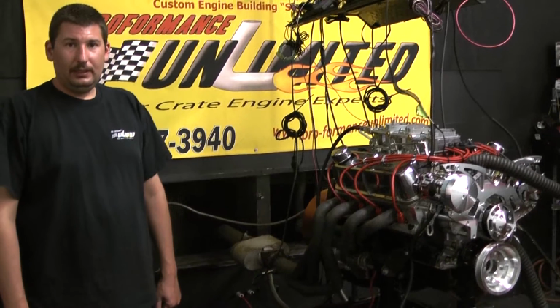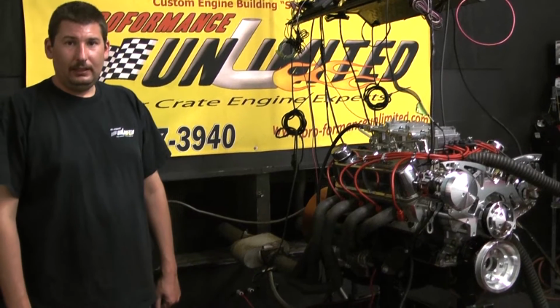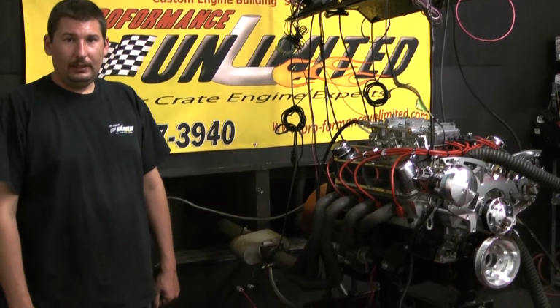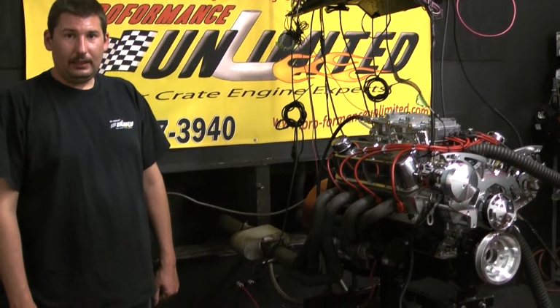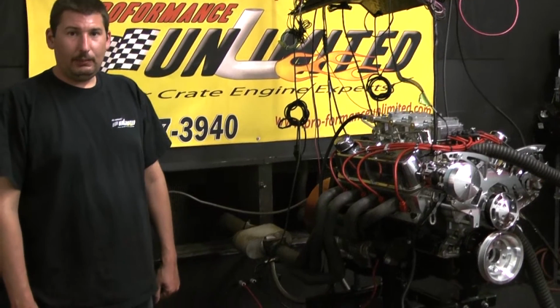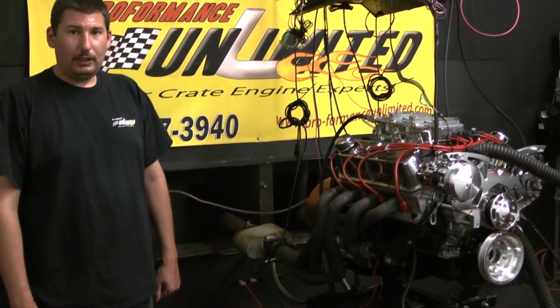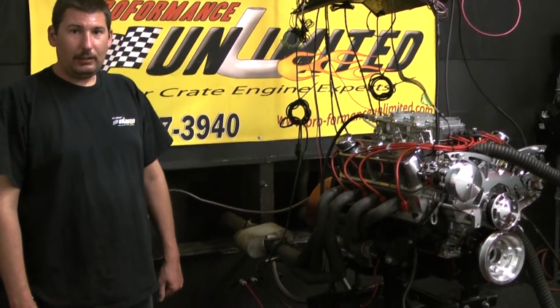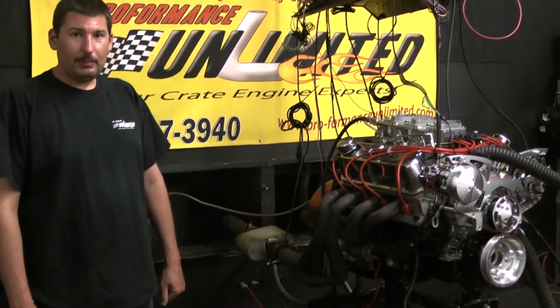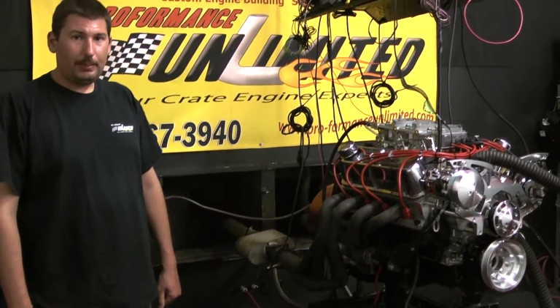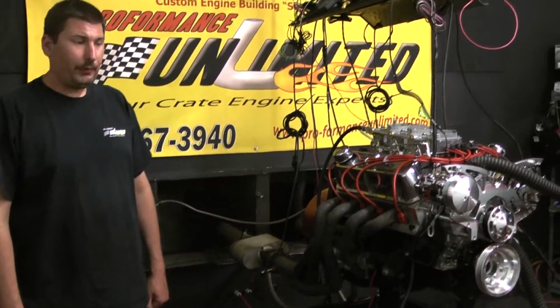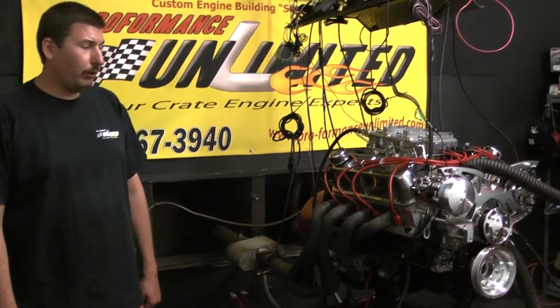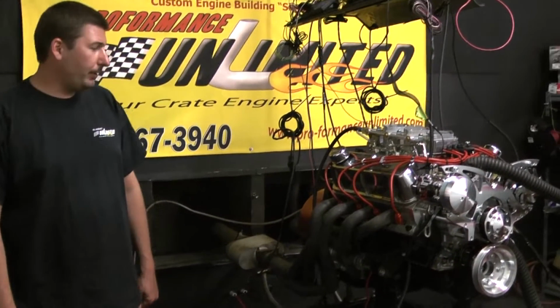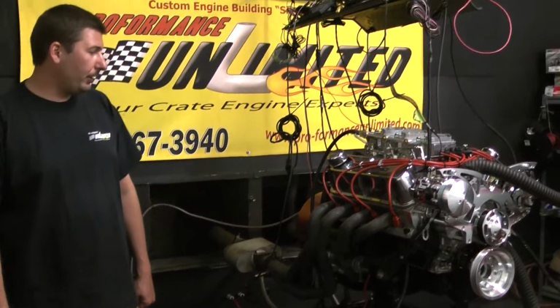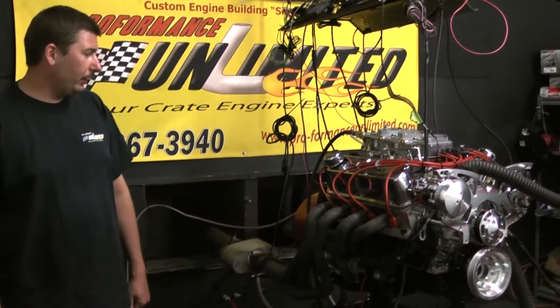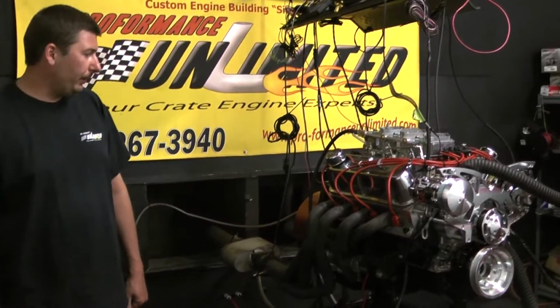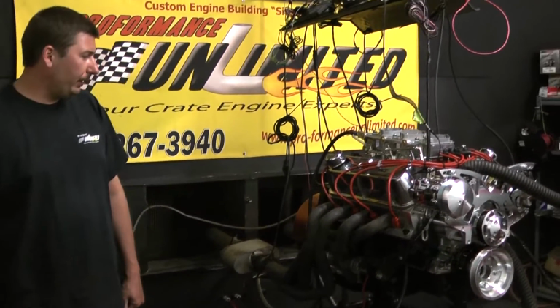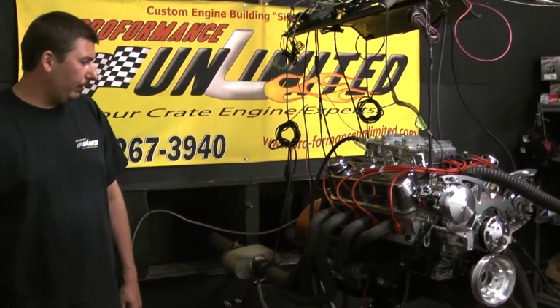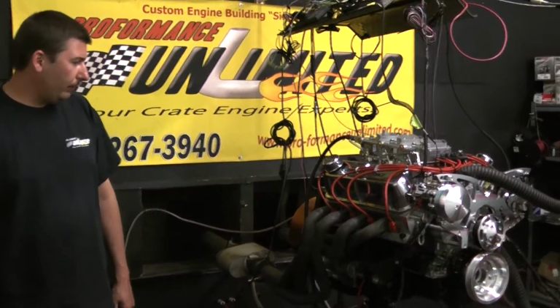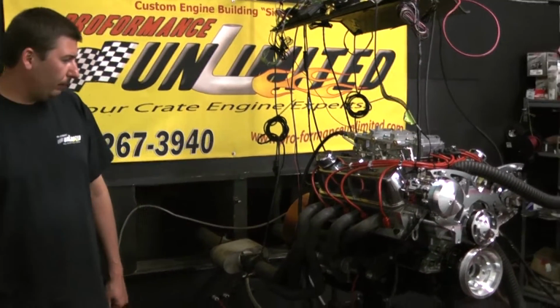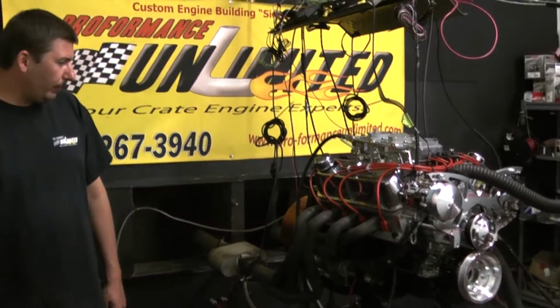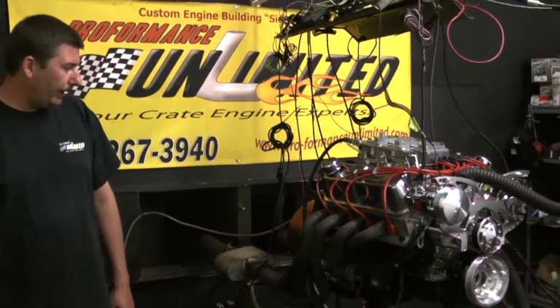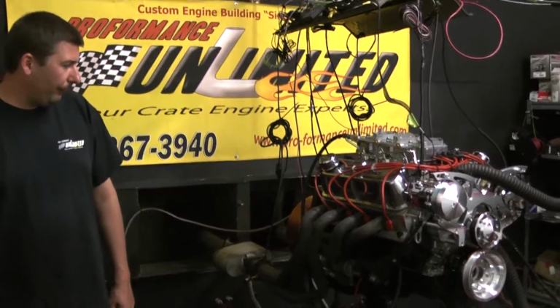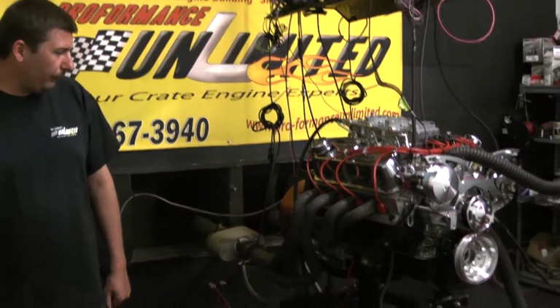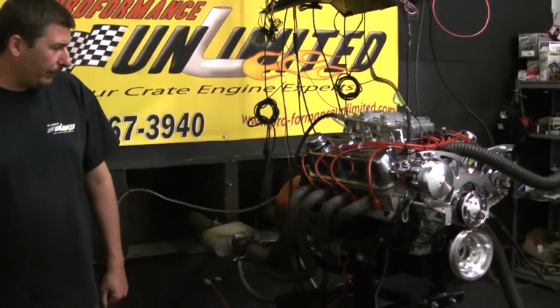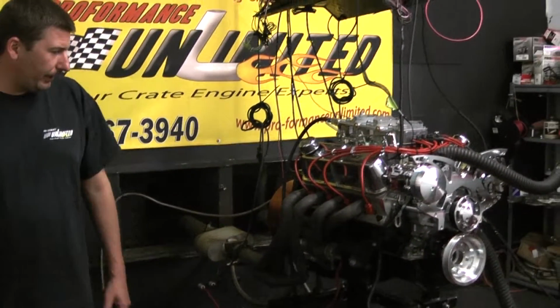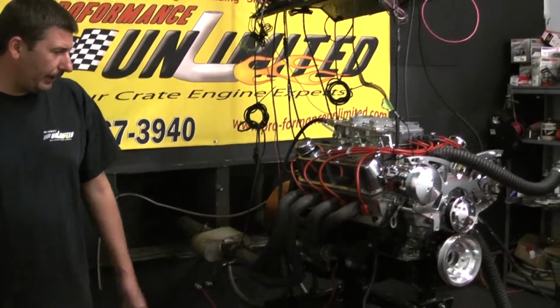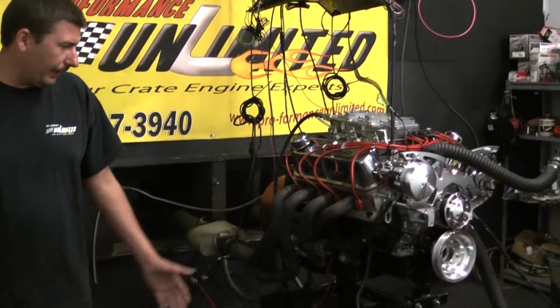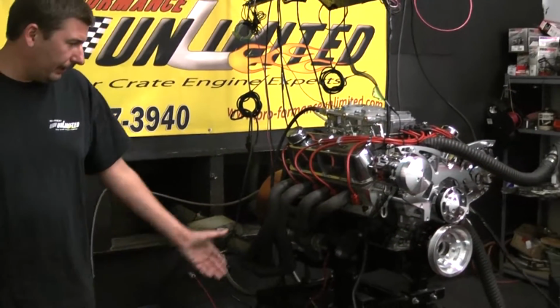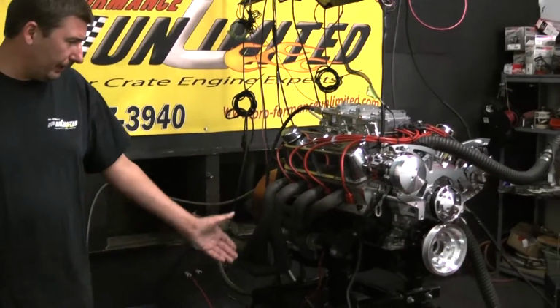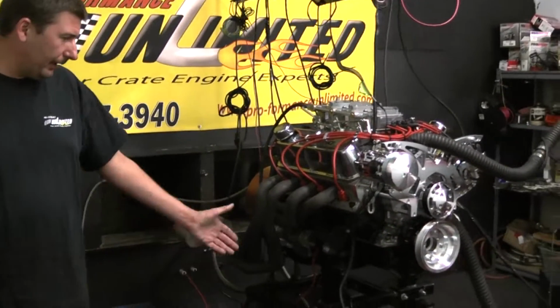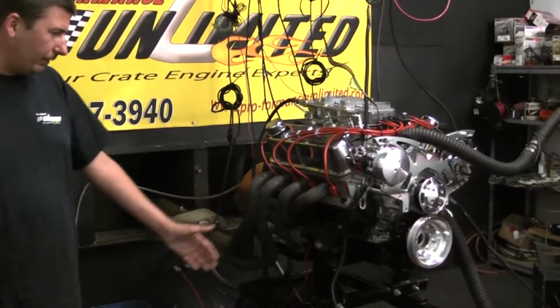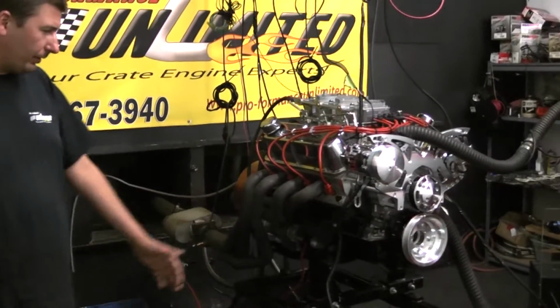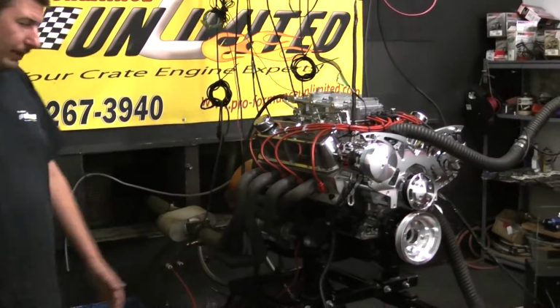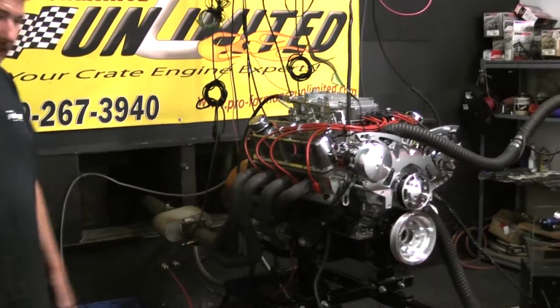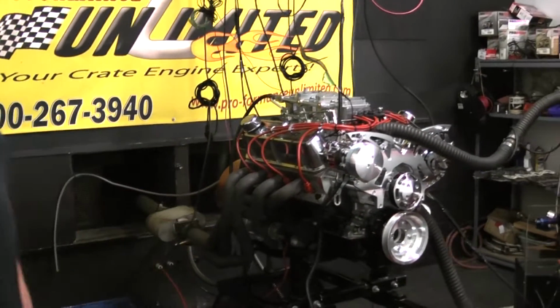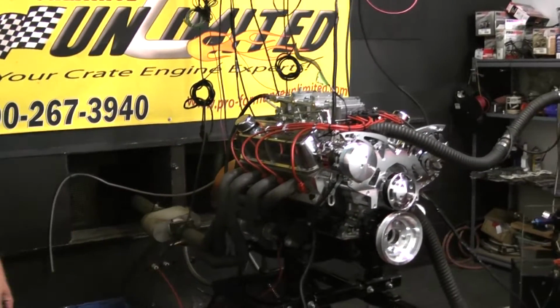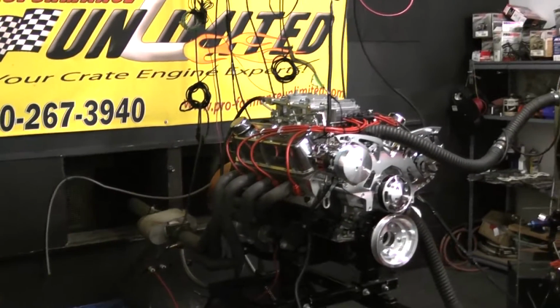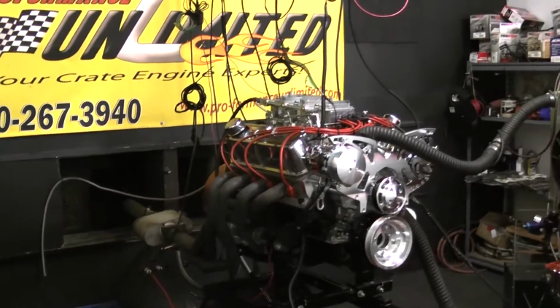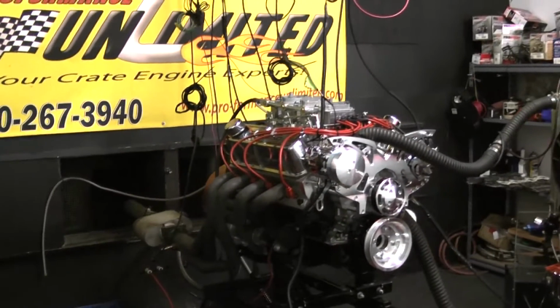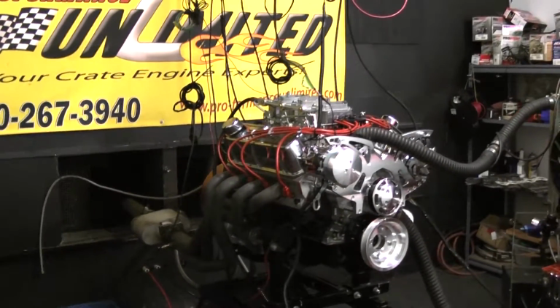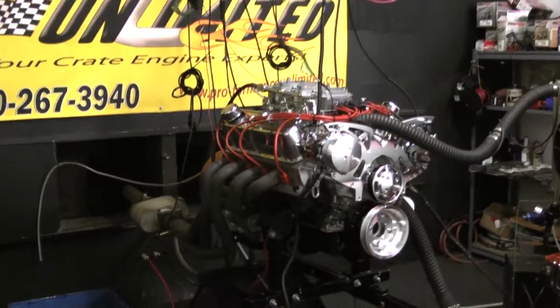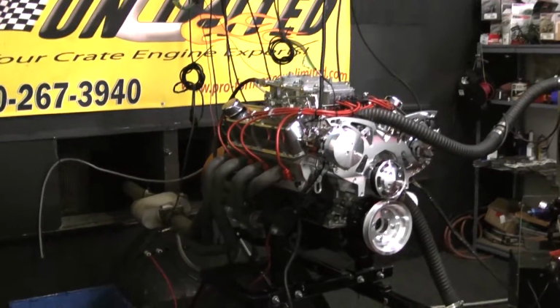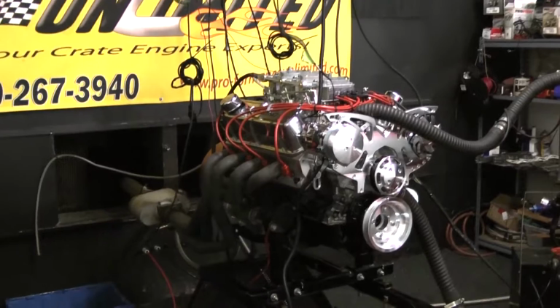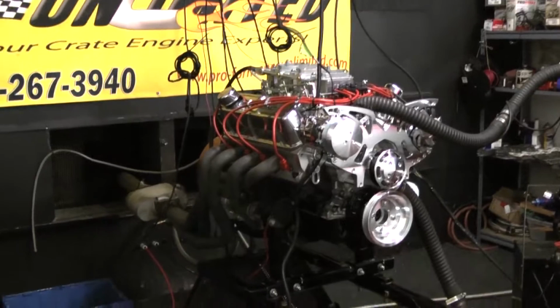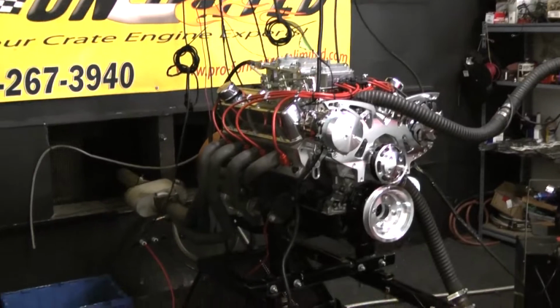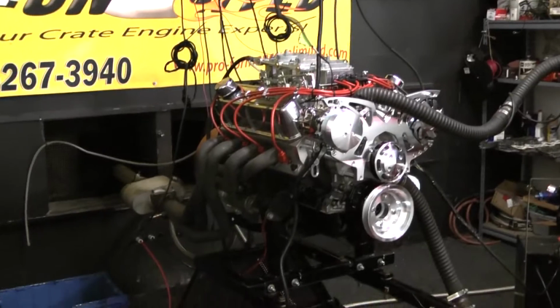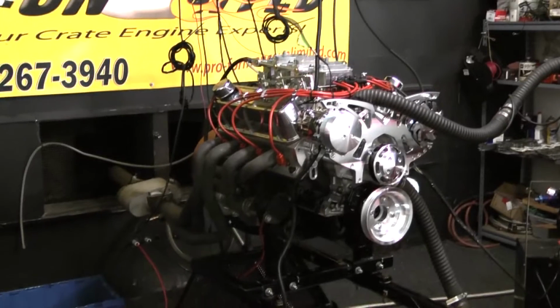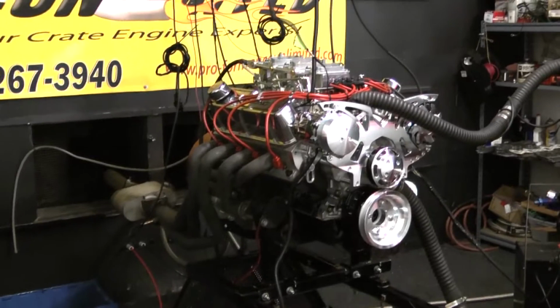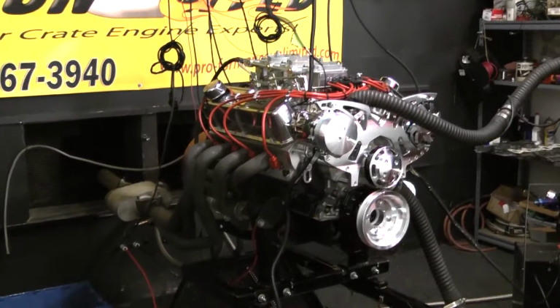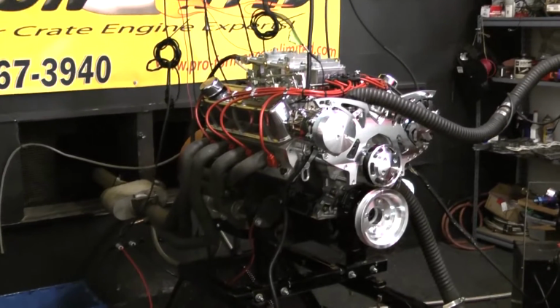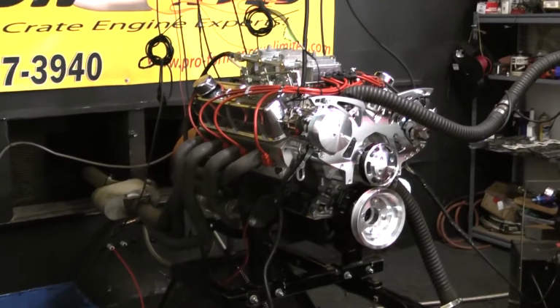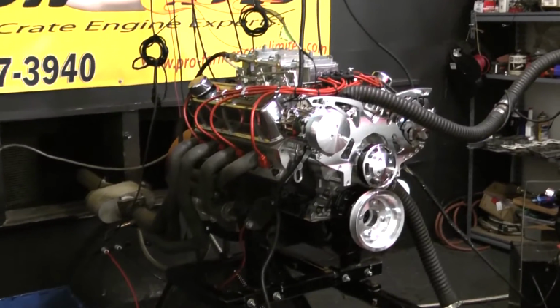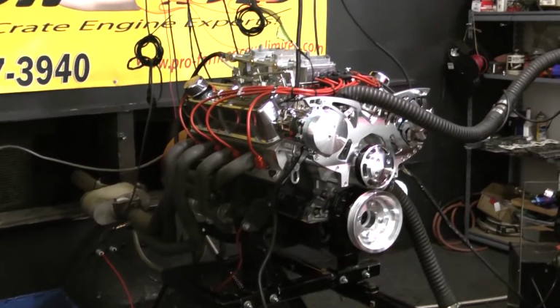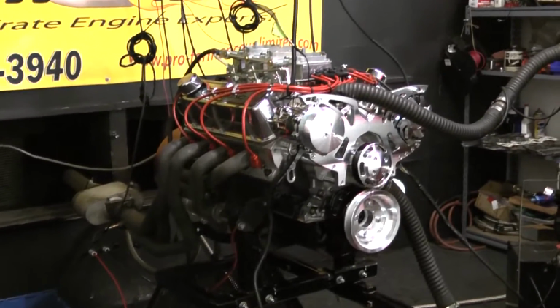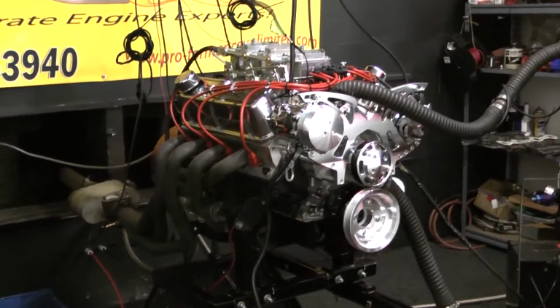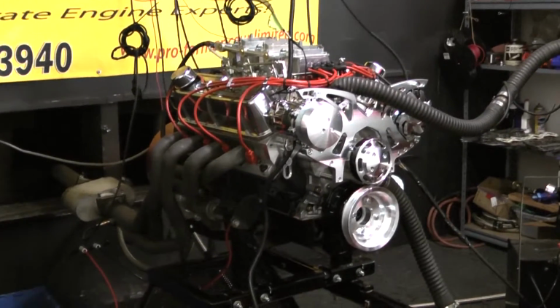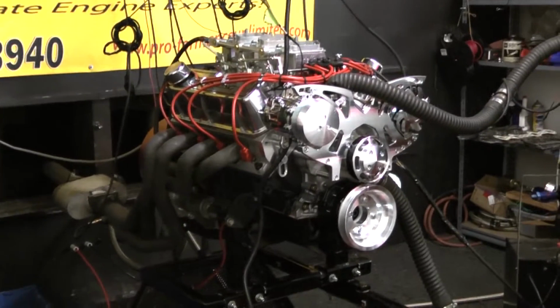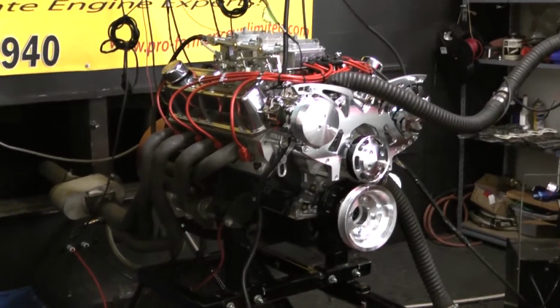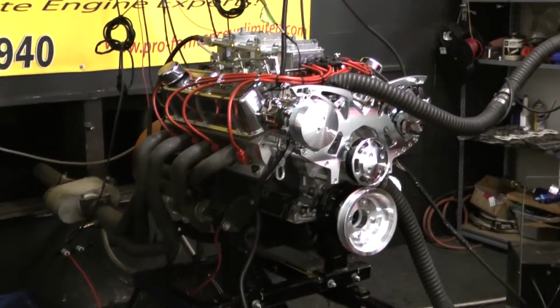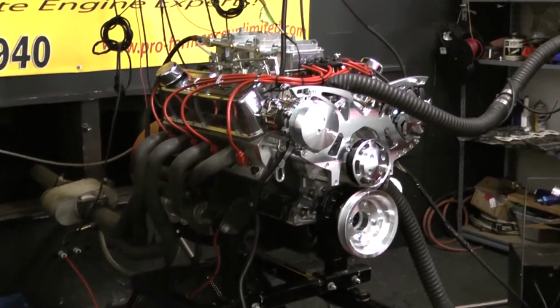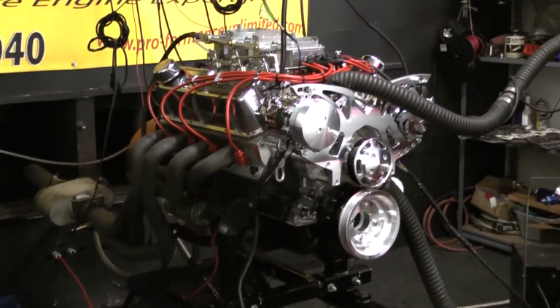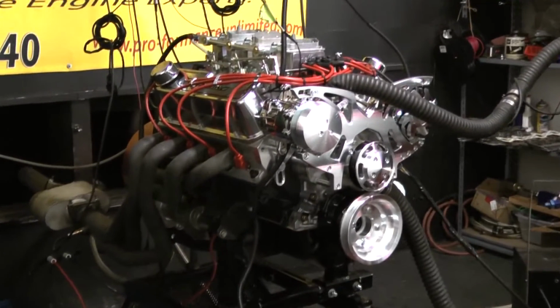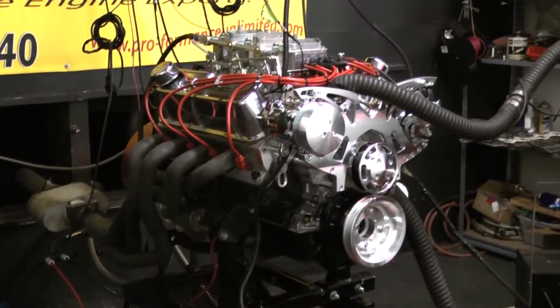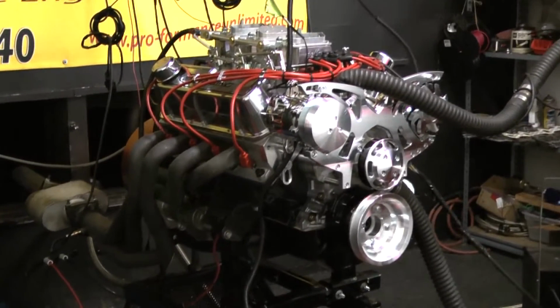Welcome to Performance Unlimited. What we have for you today on the dyno stand happens to be one of our 289, 350 horsepower engine packages.